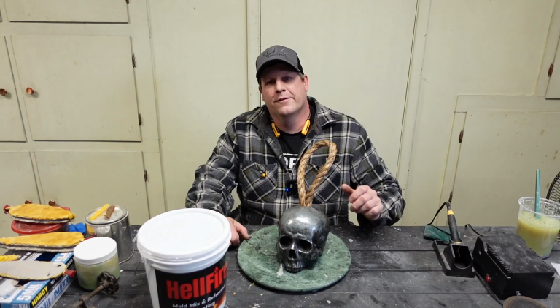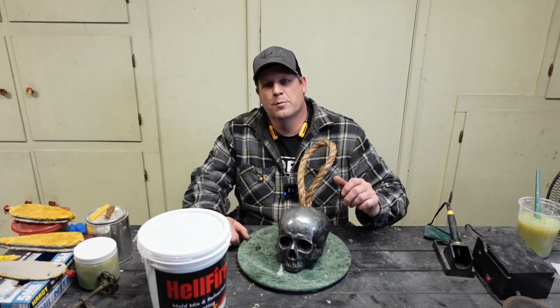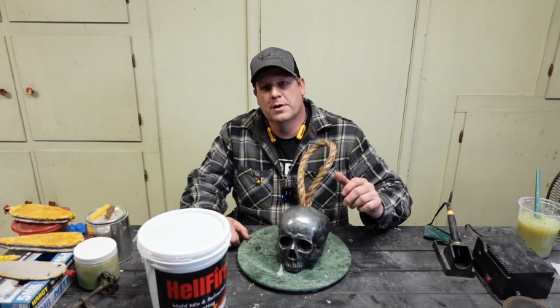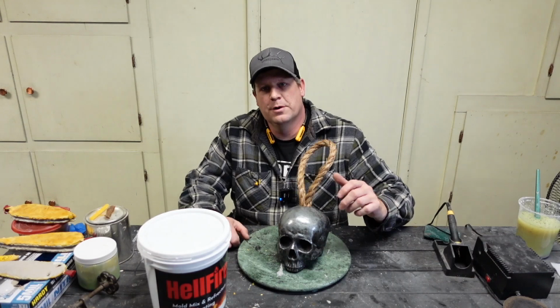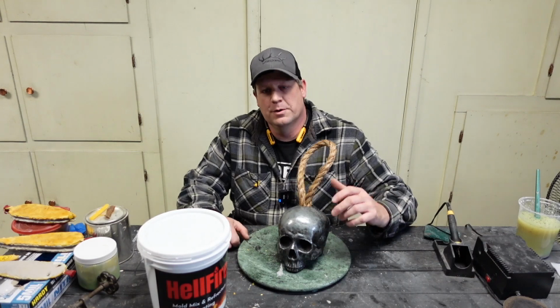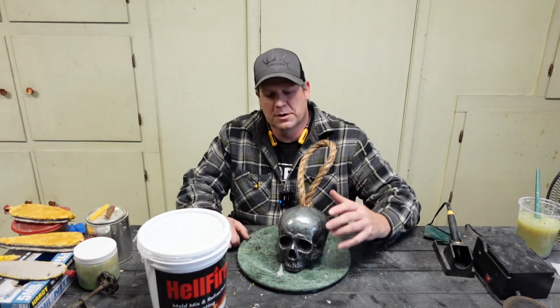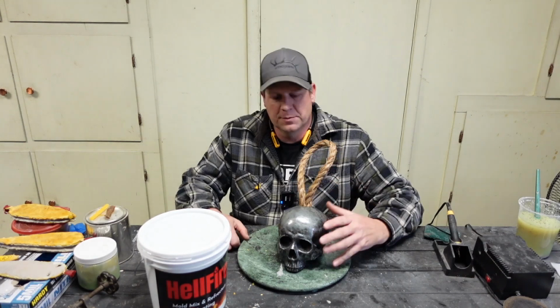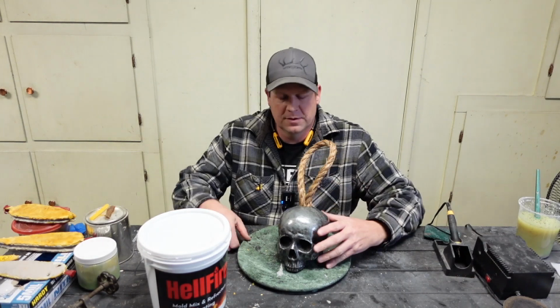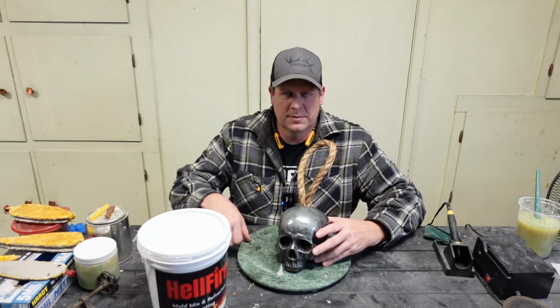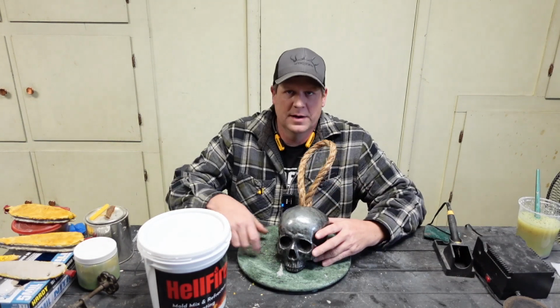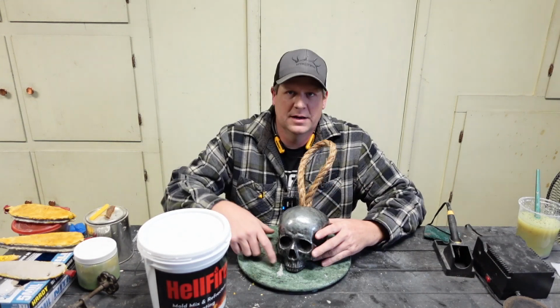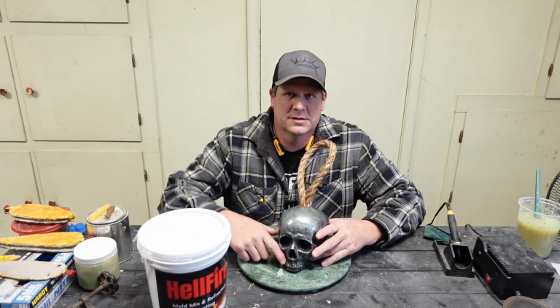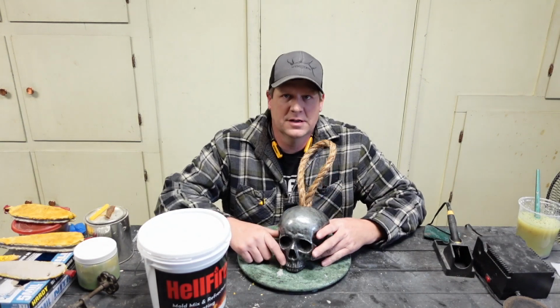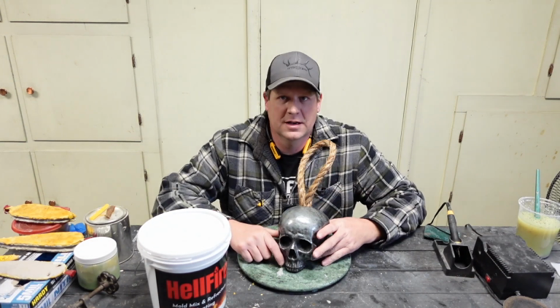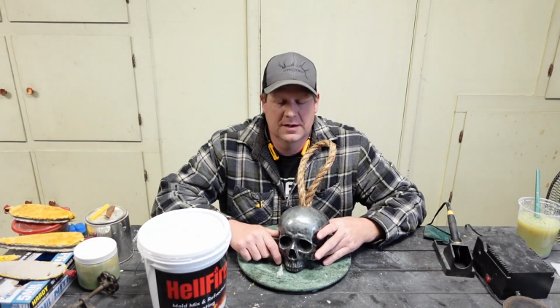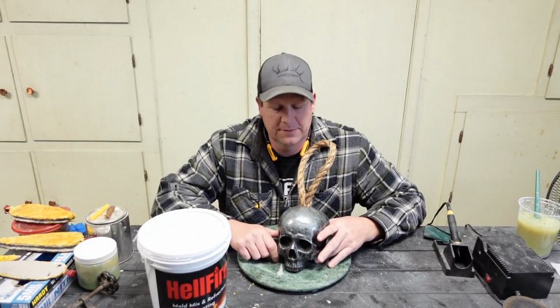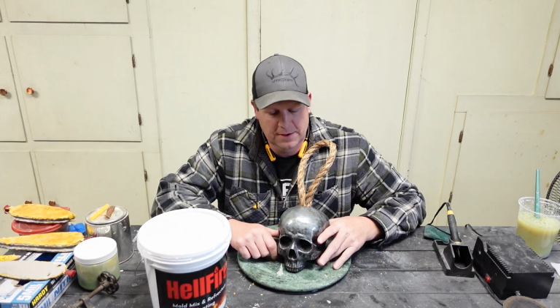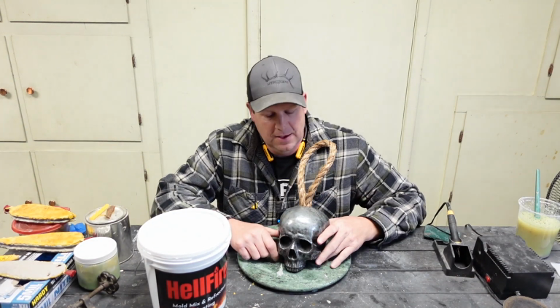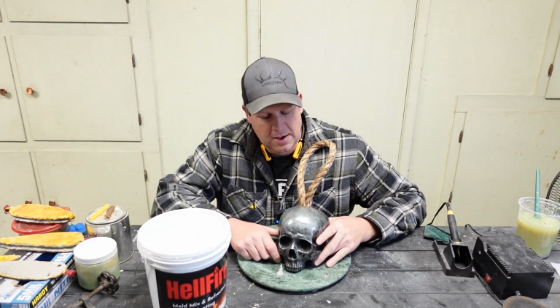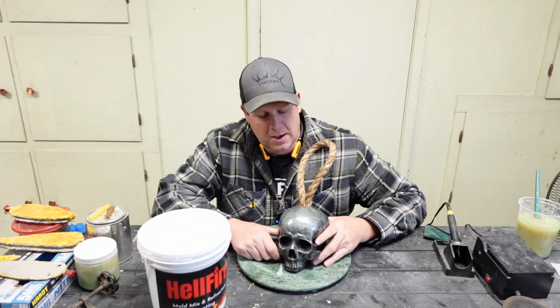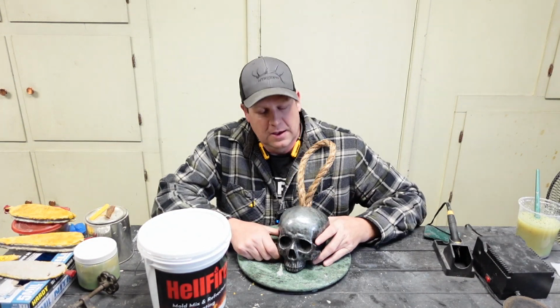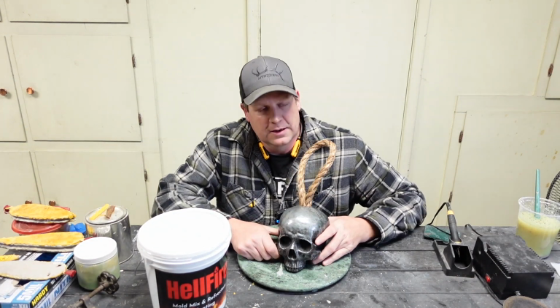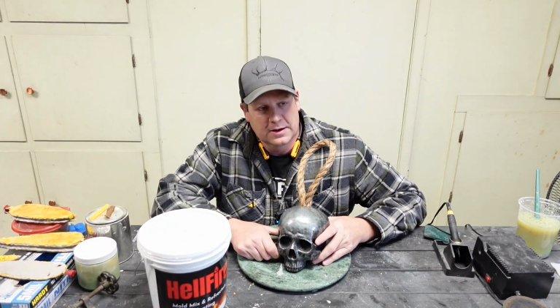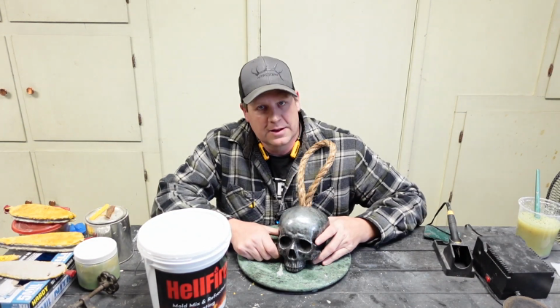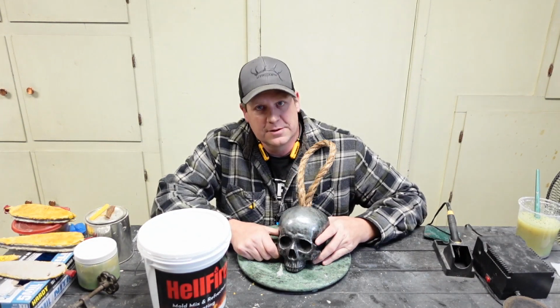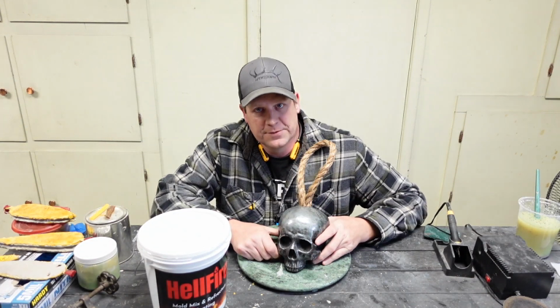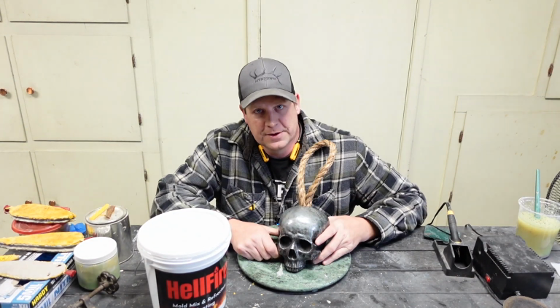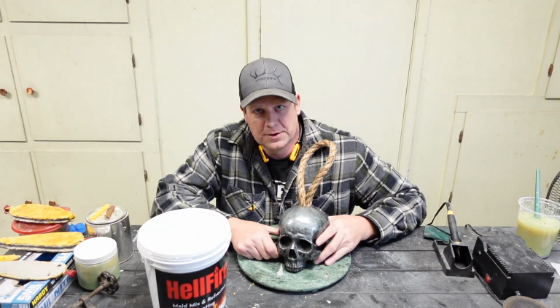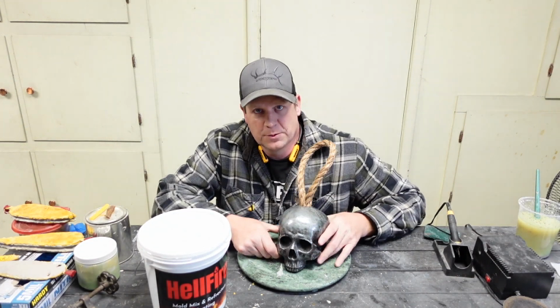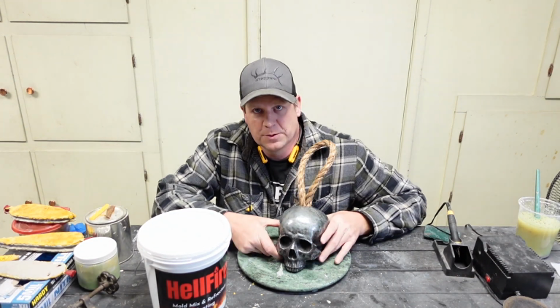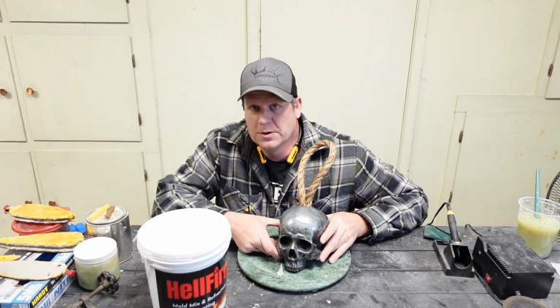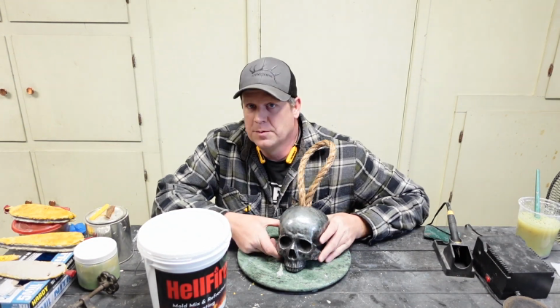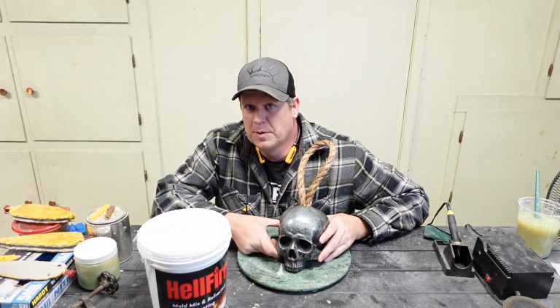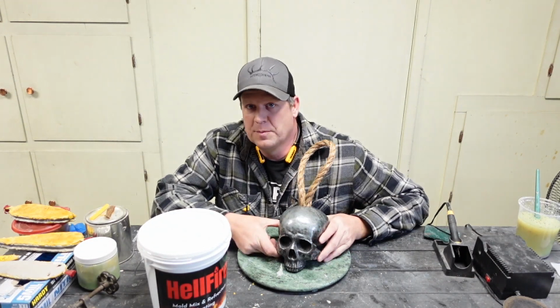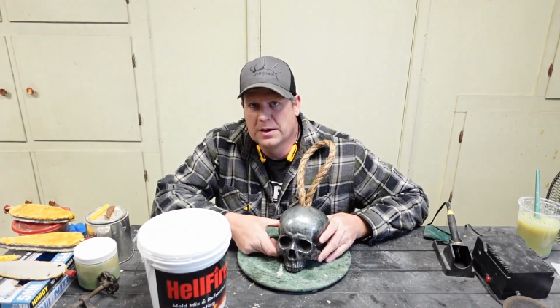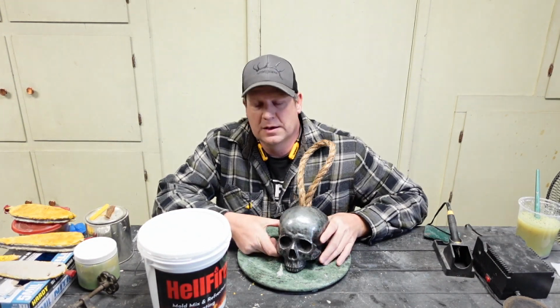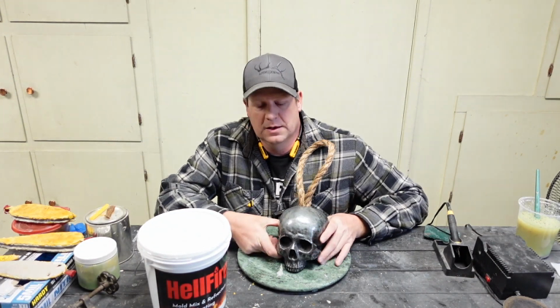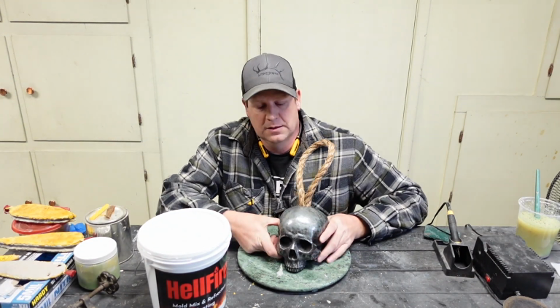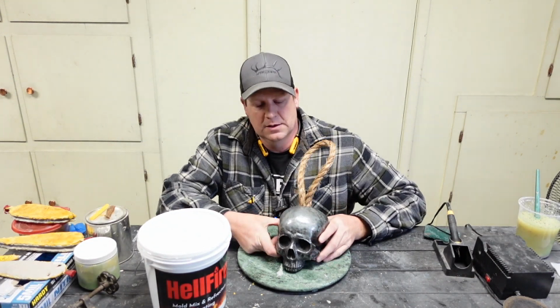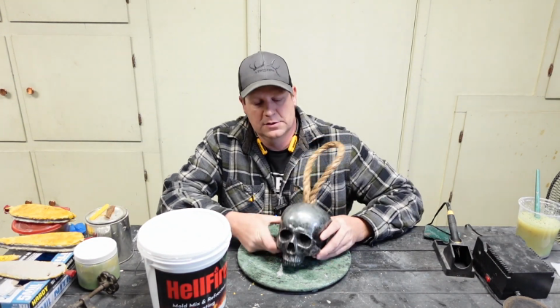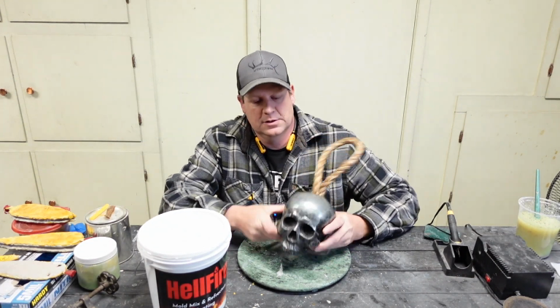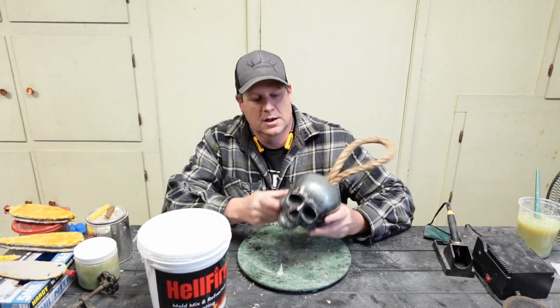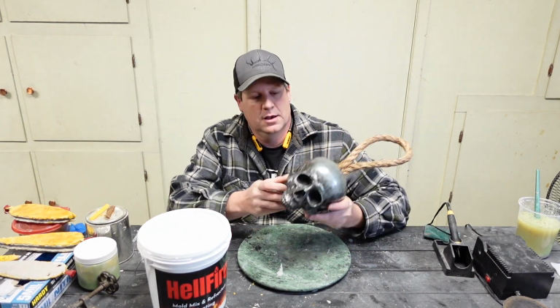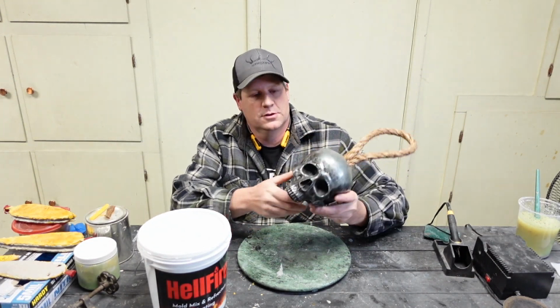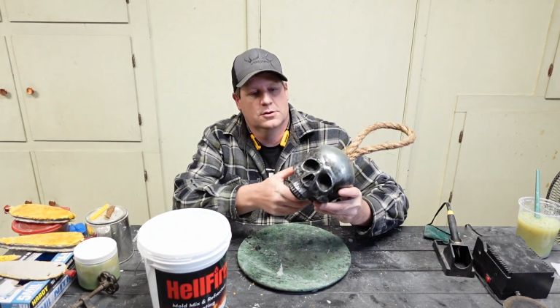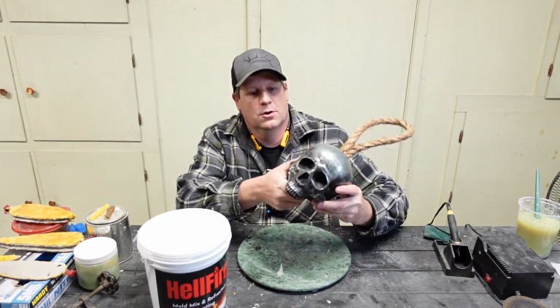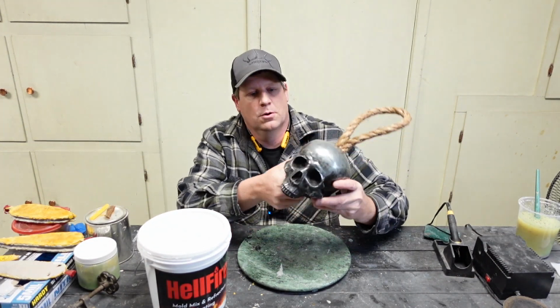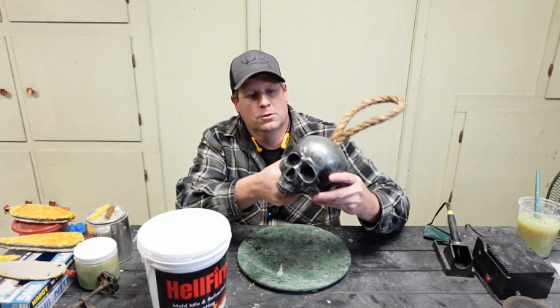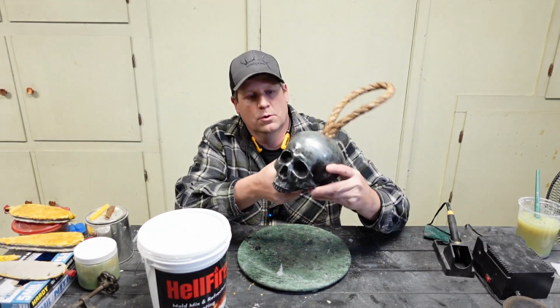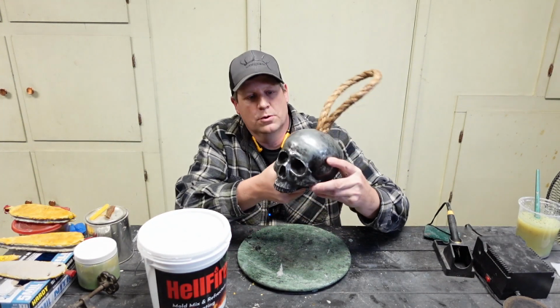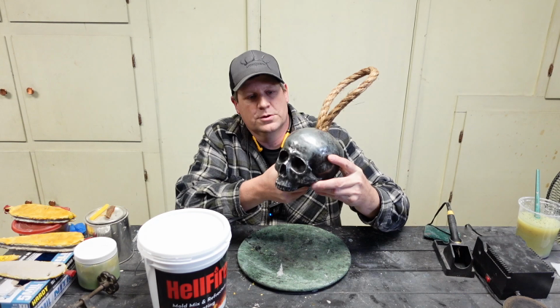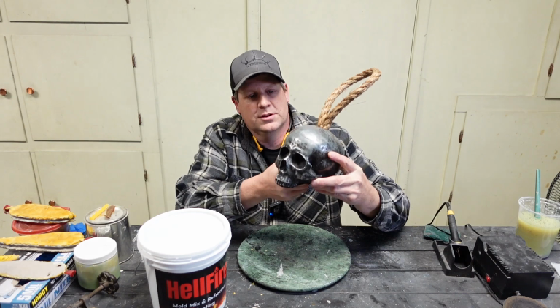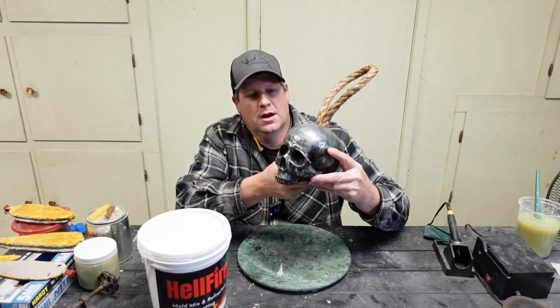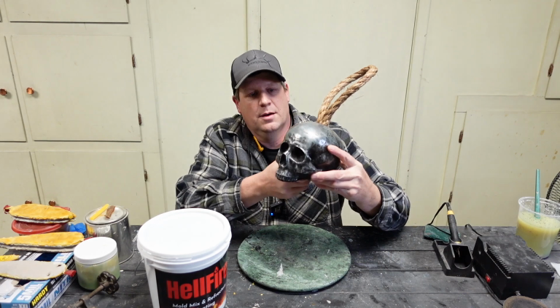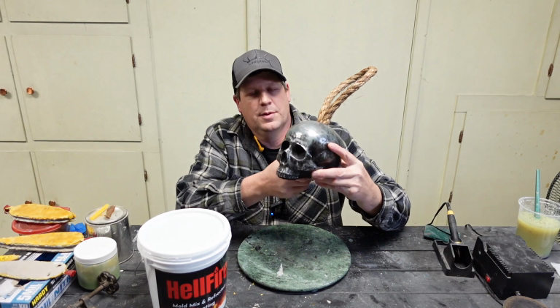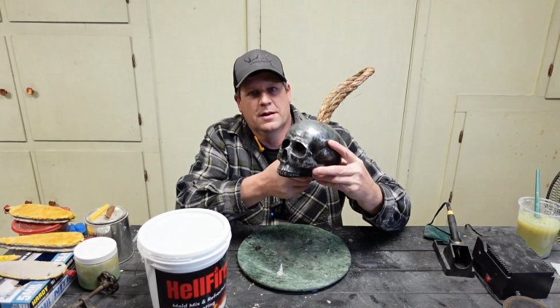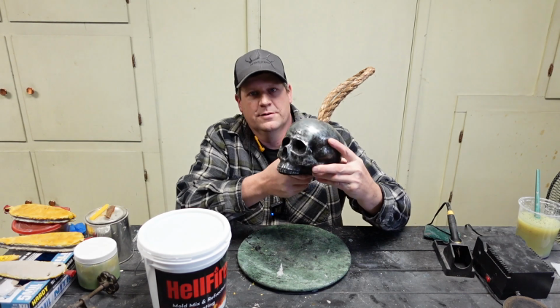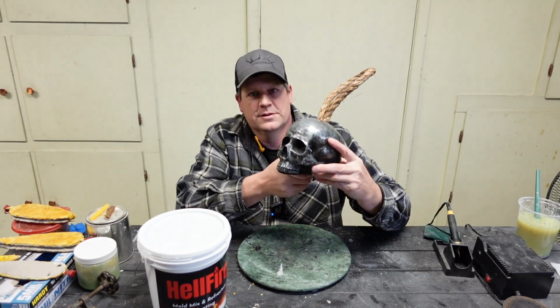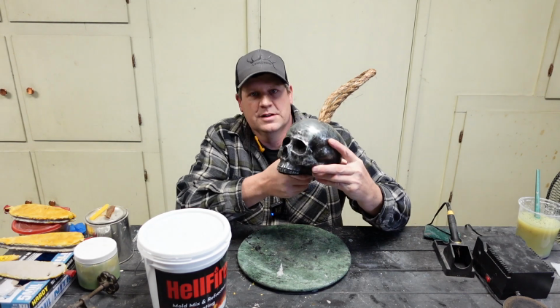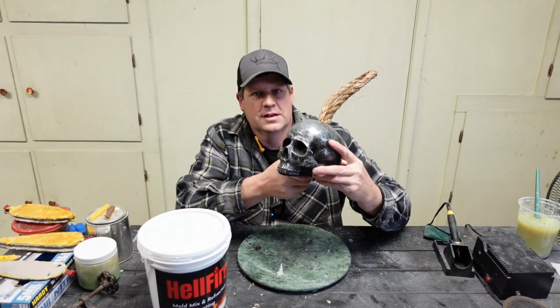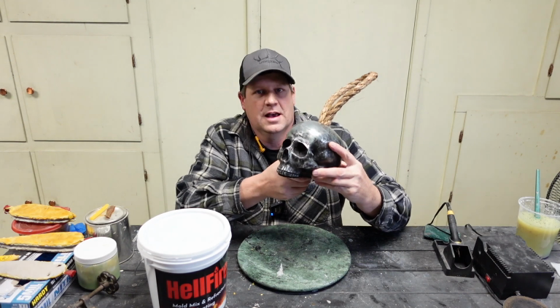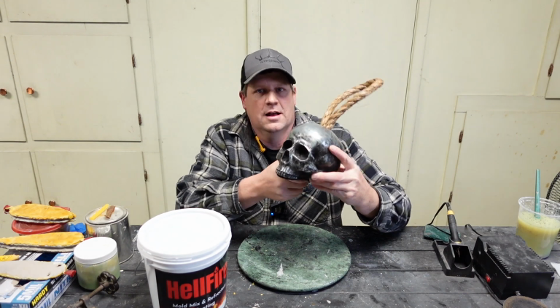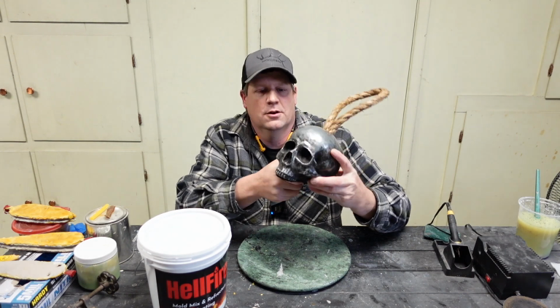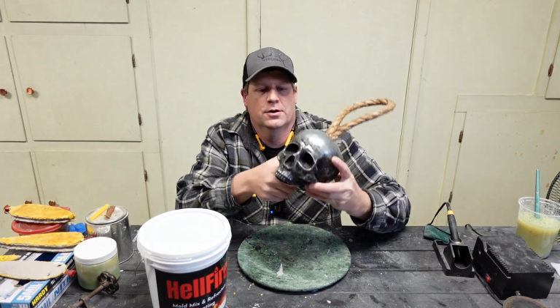Hey everybody, welcome to the man's cave. In today's video we're going to be making this Skull doorstop out of a zinc alloy.